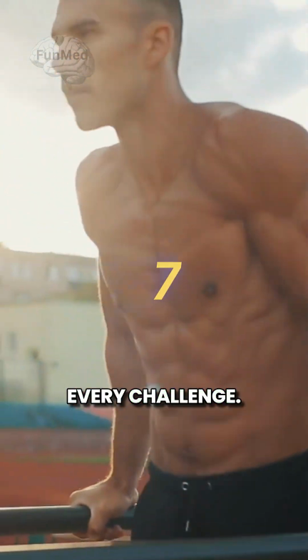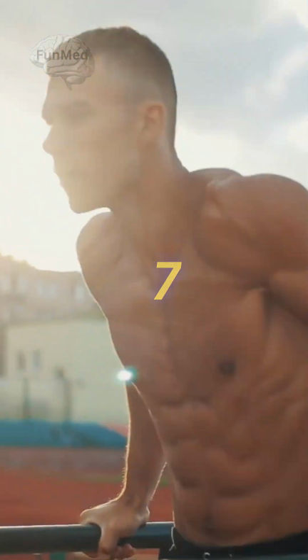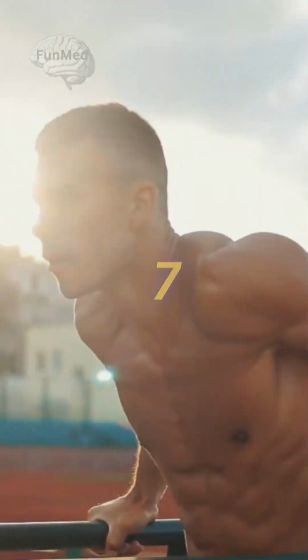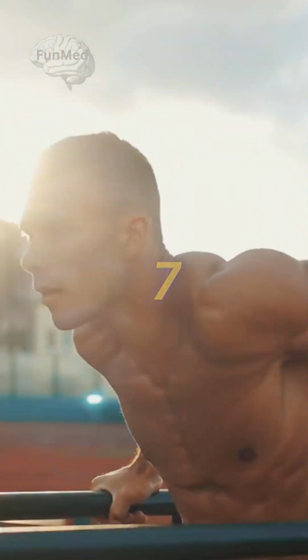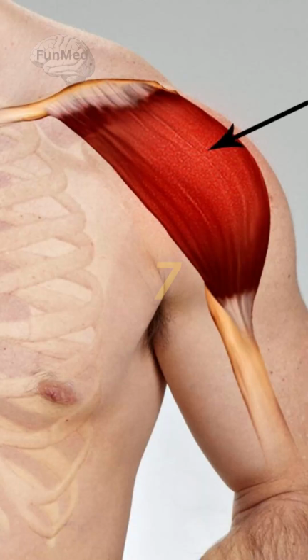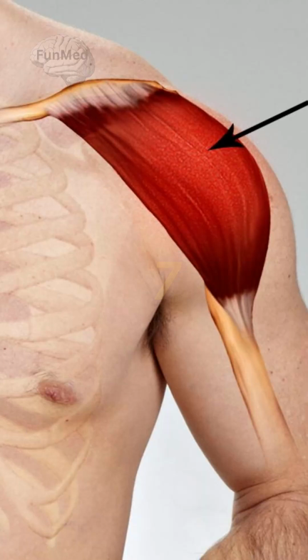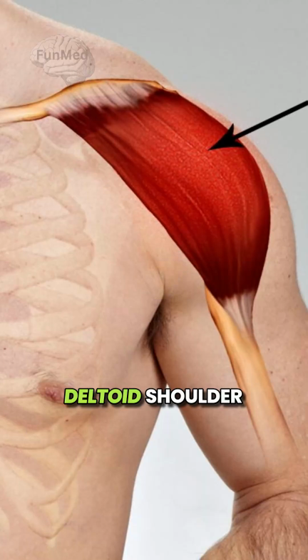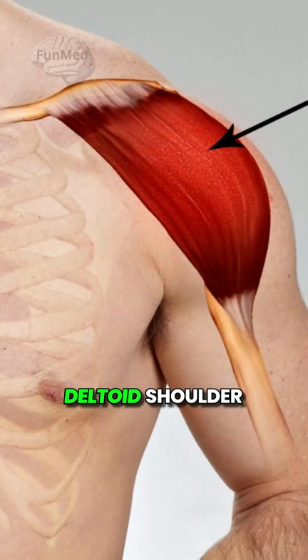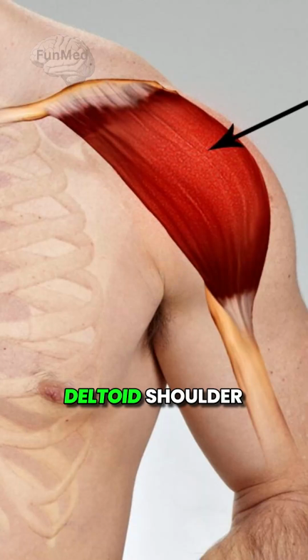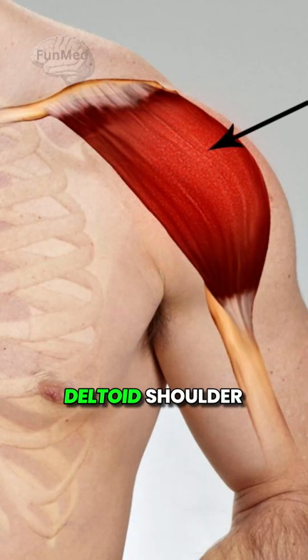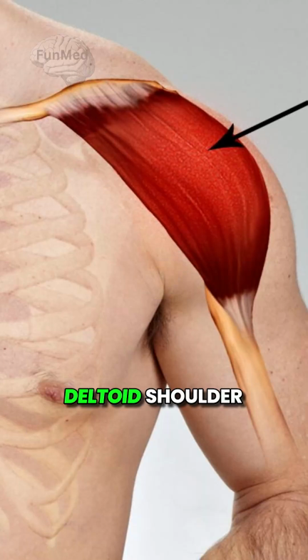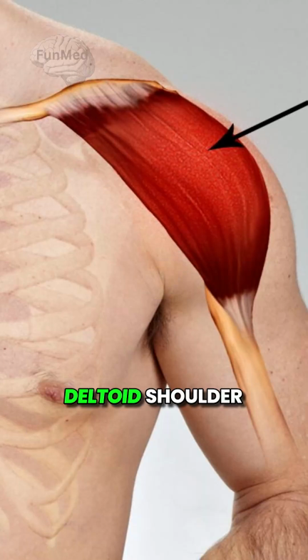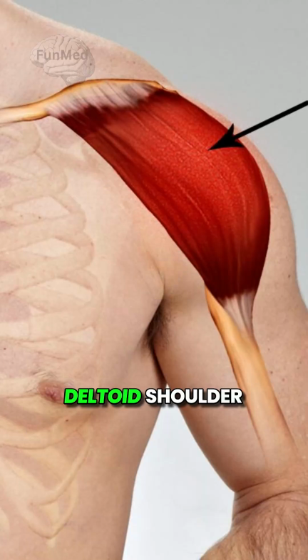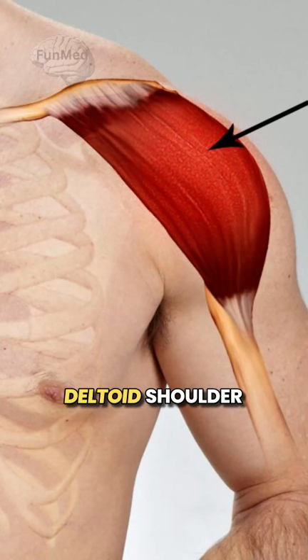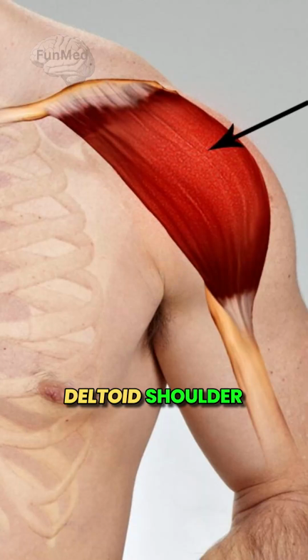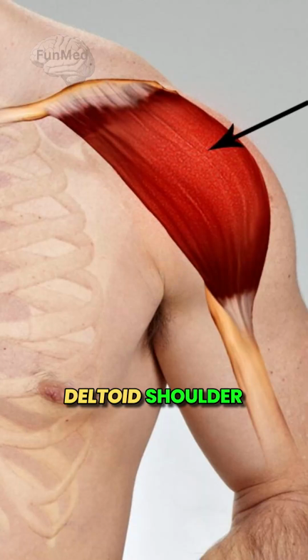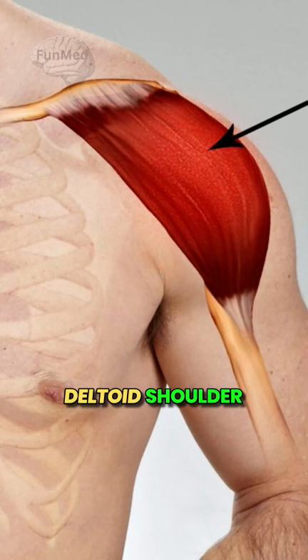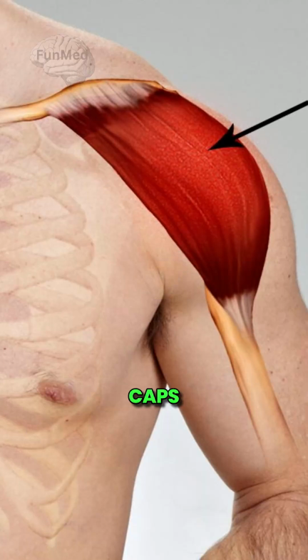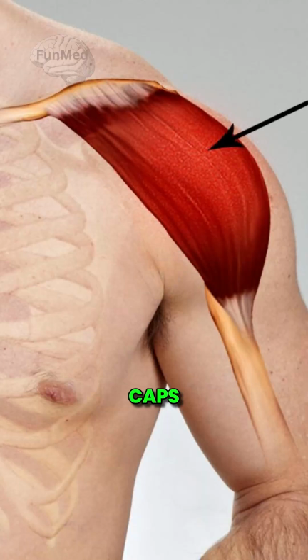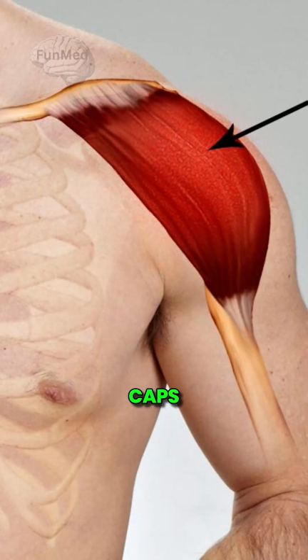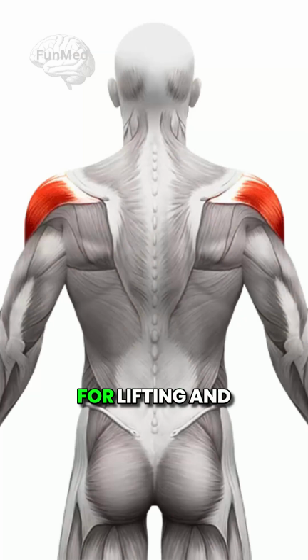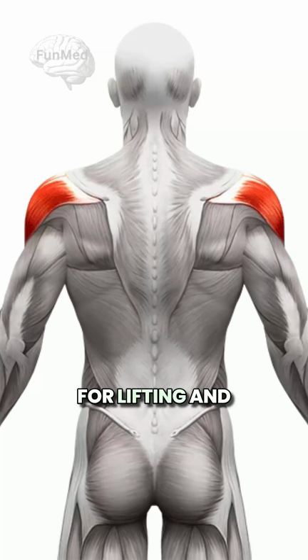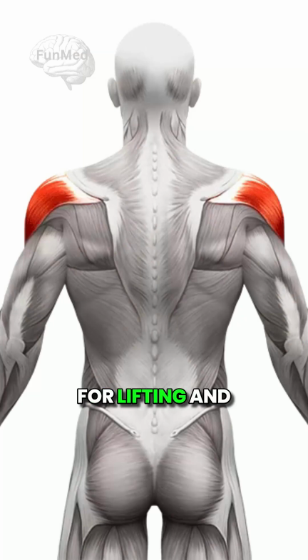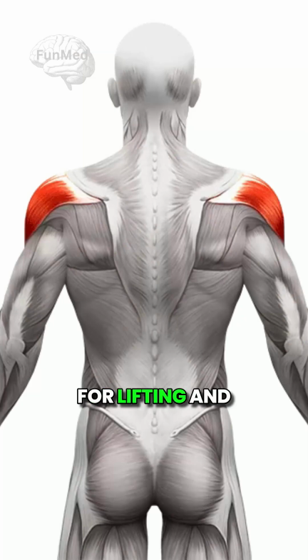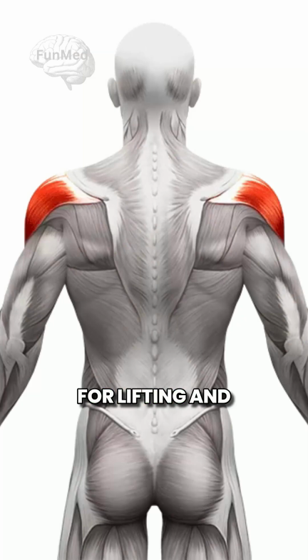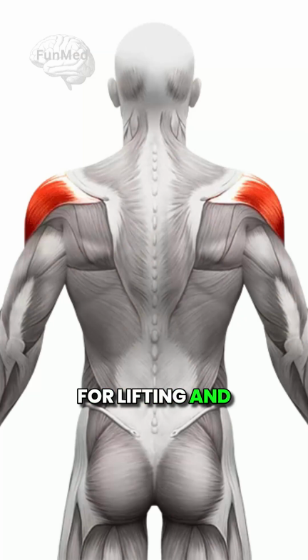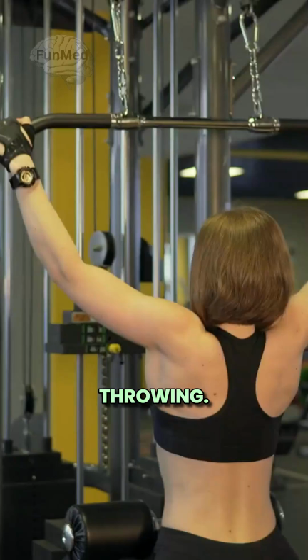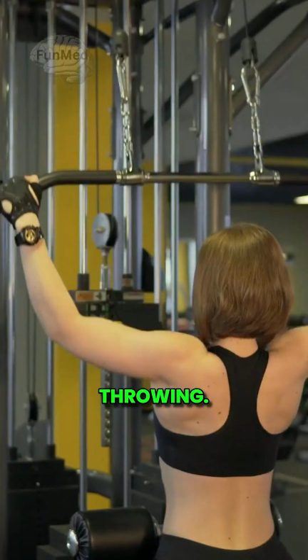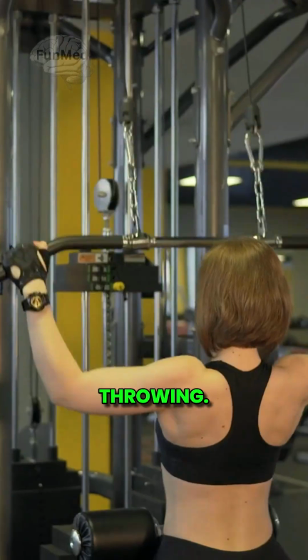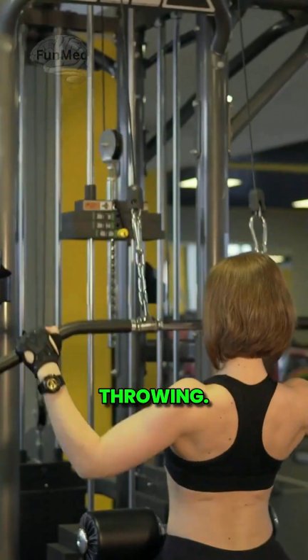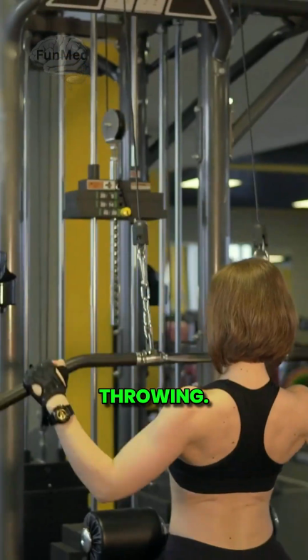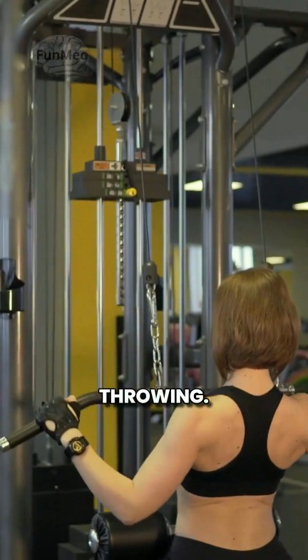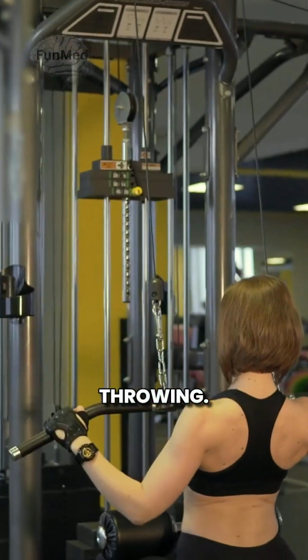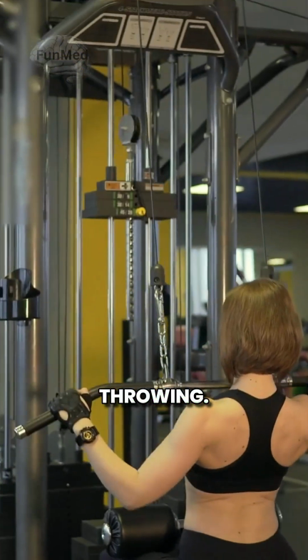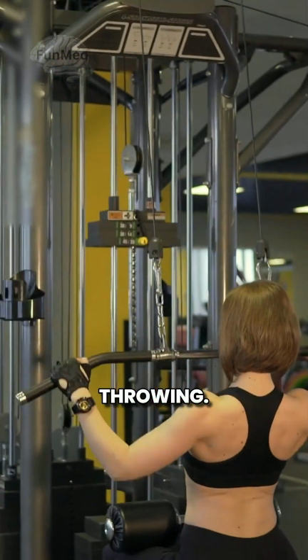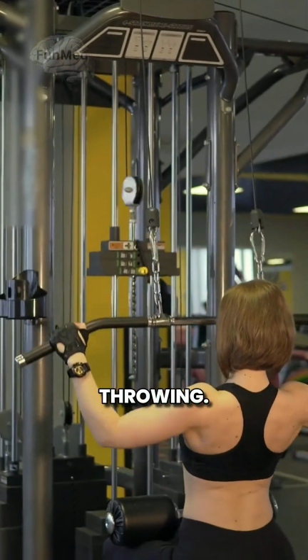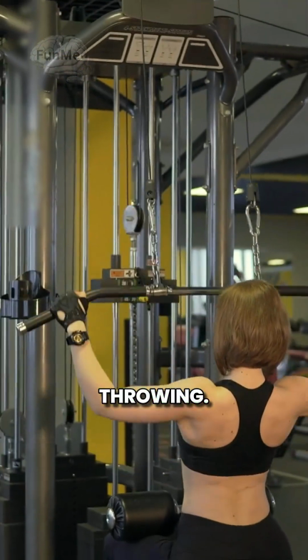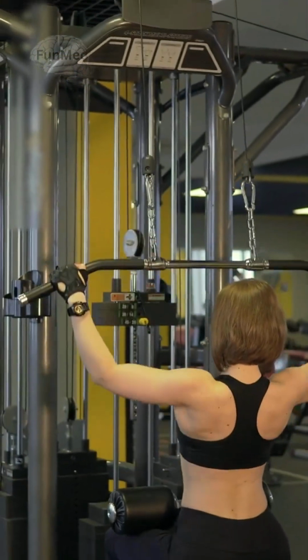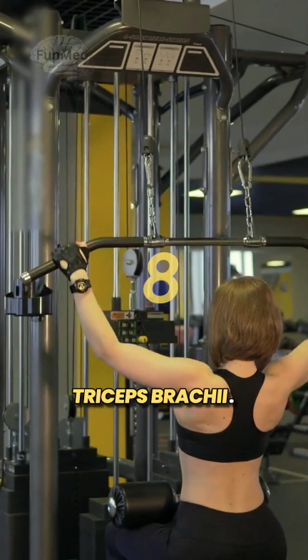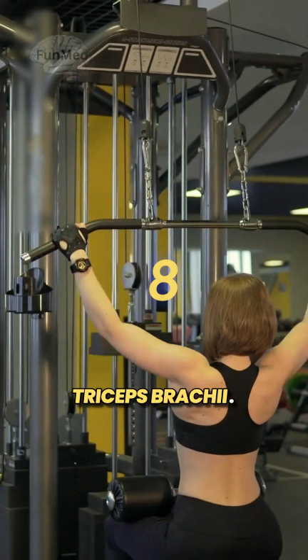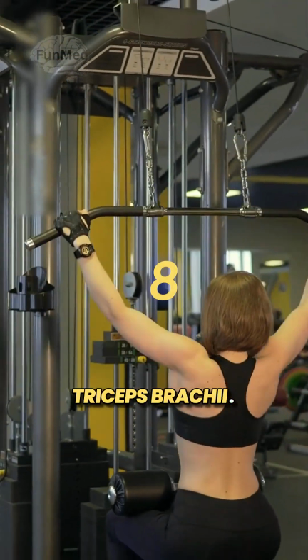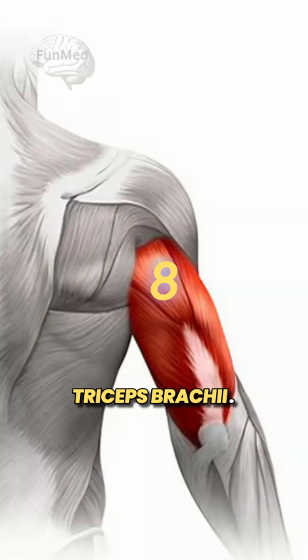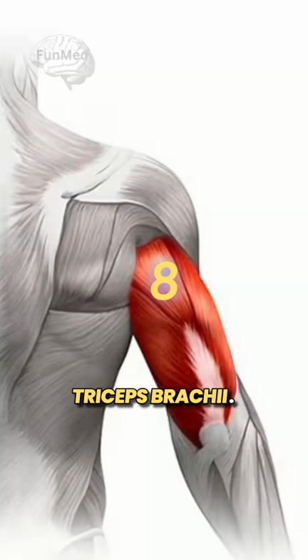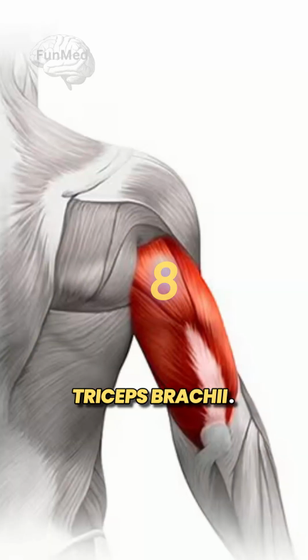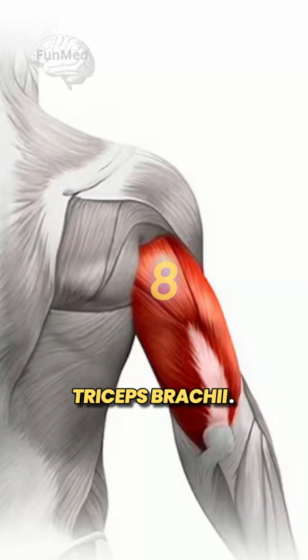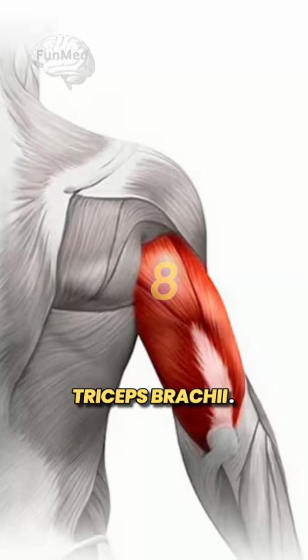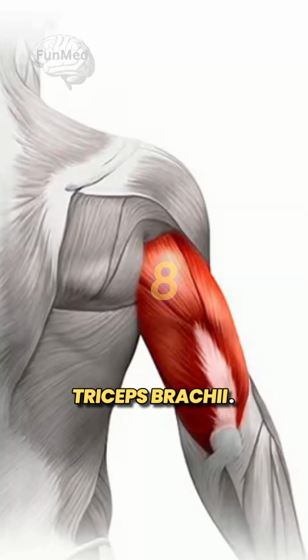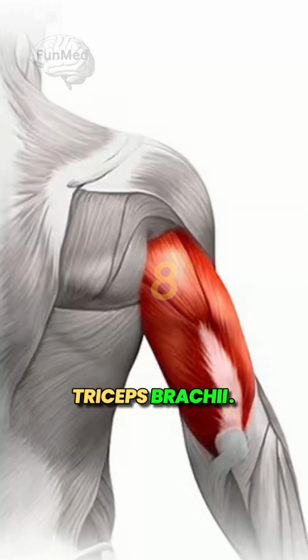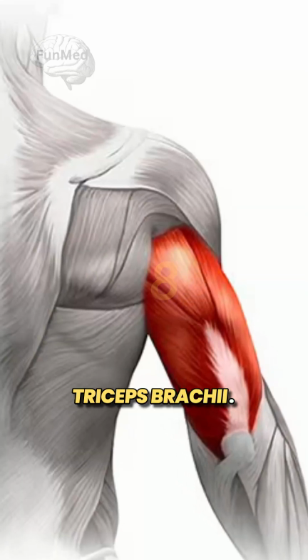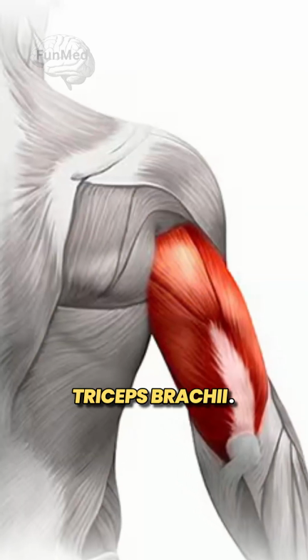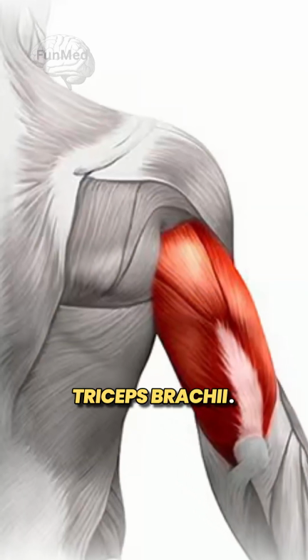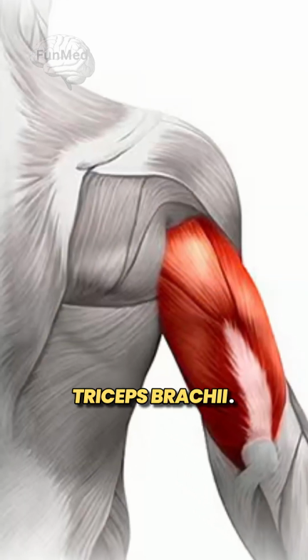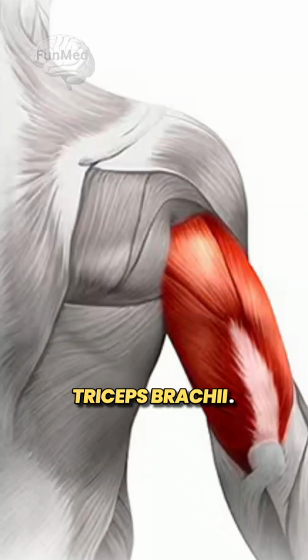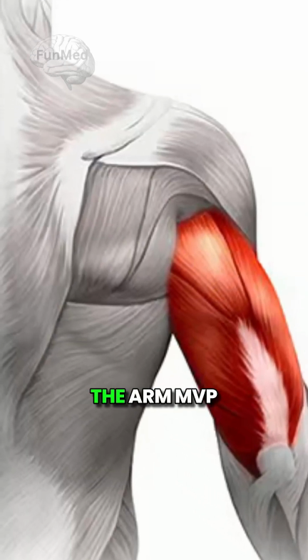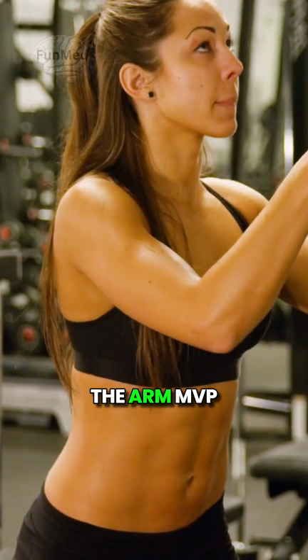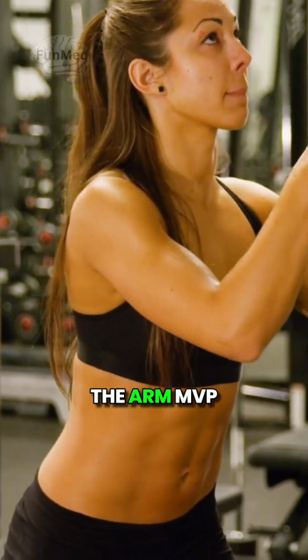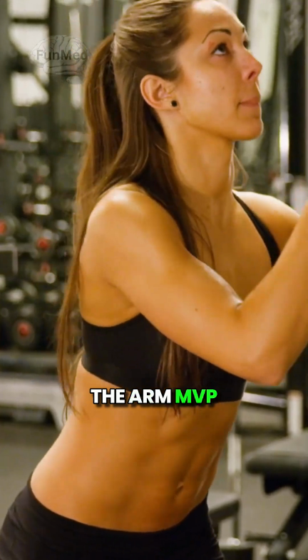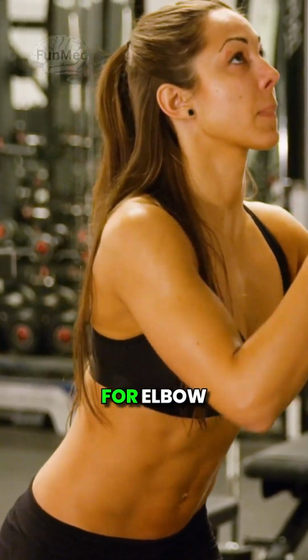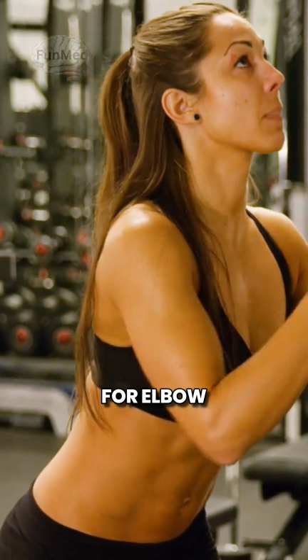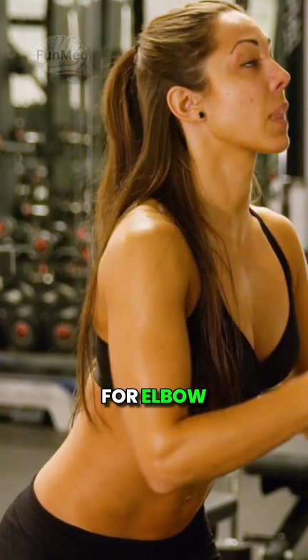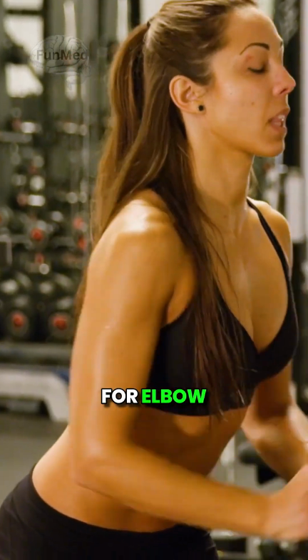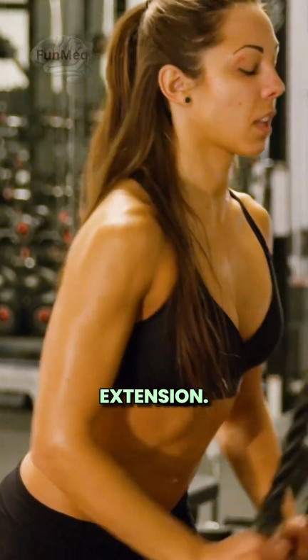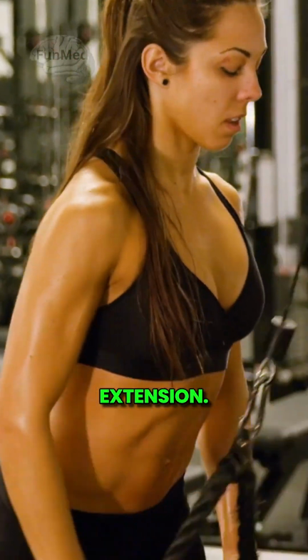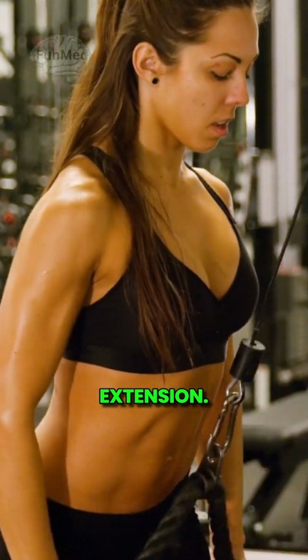7. Deltoid — shoulder caps for lifting and throwing. 8. Triceps brachii — the arm MVP for elbow extension.